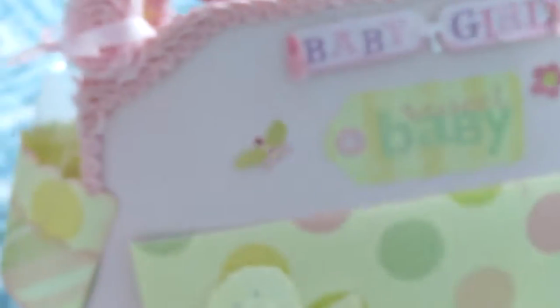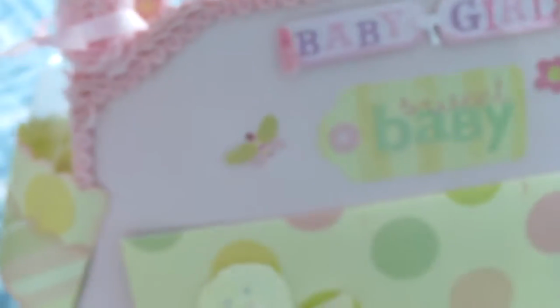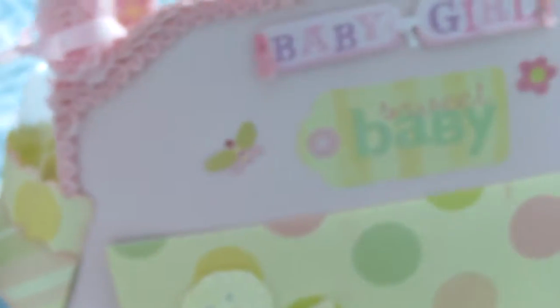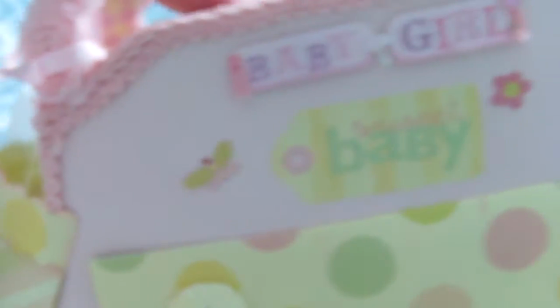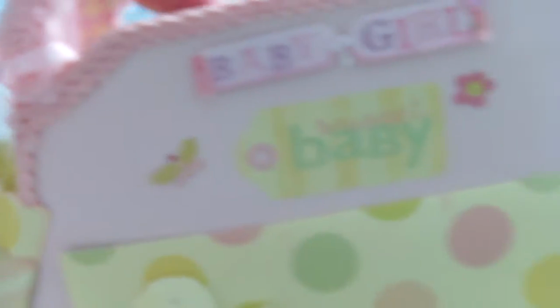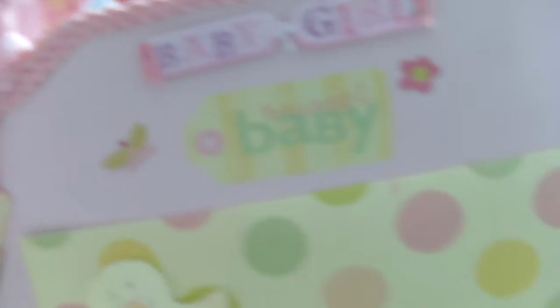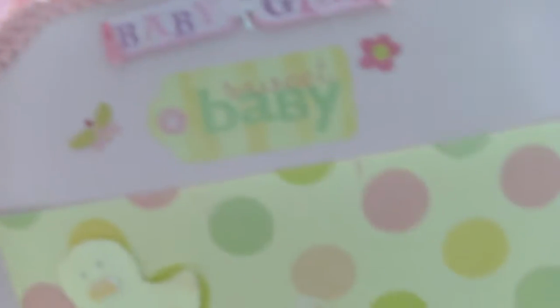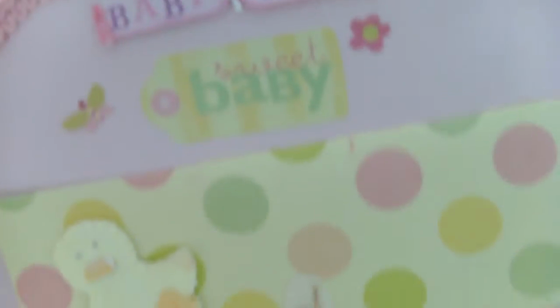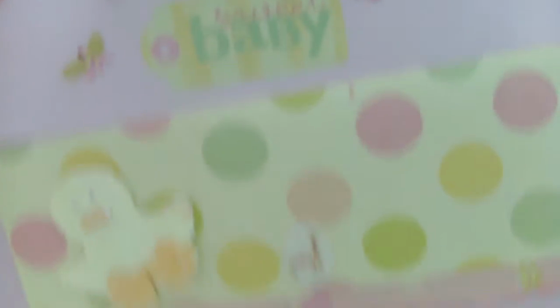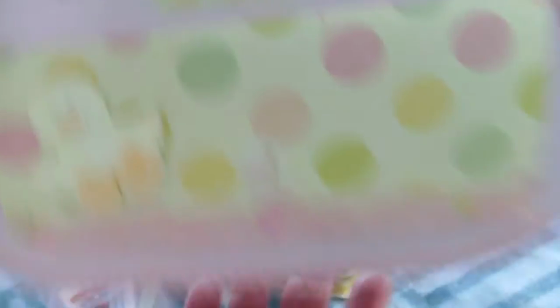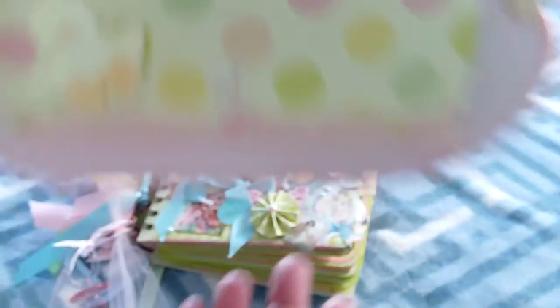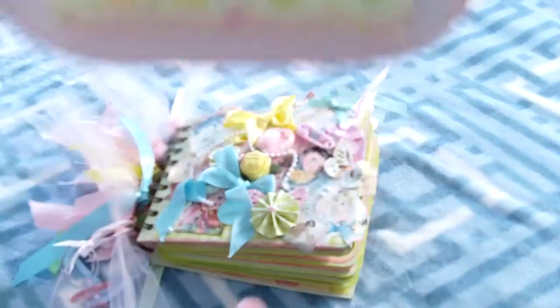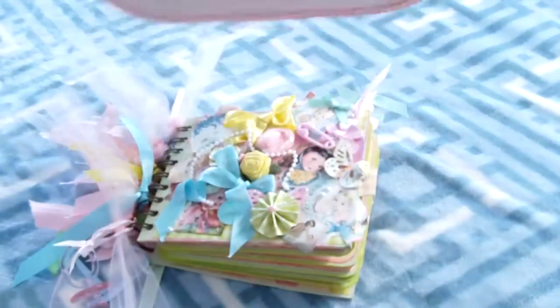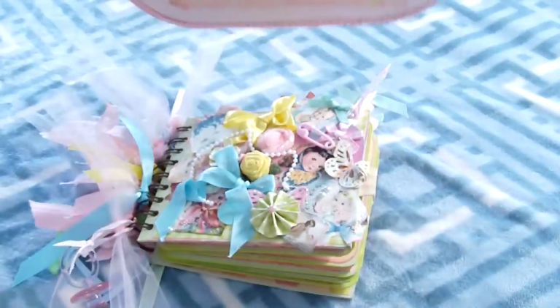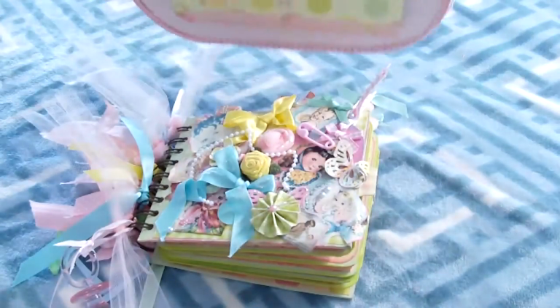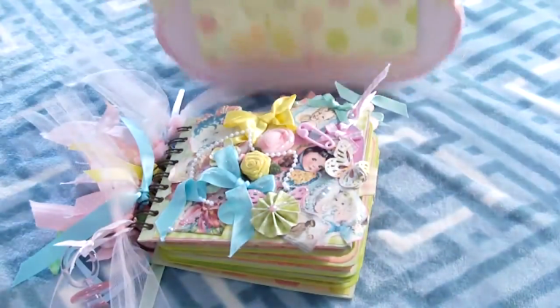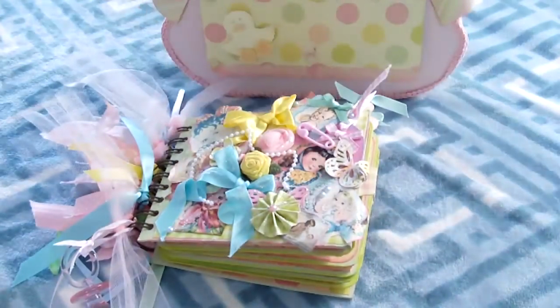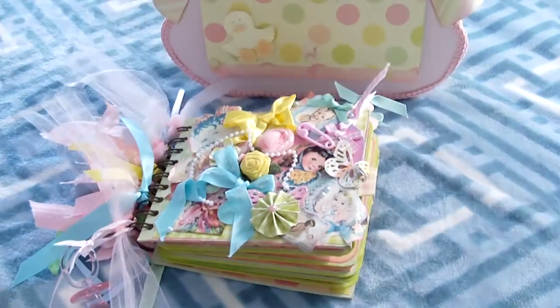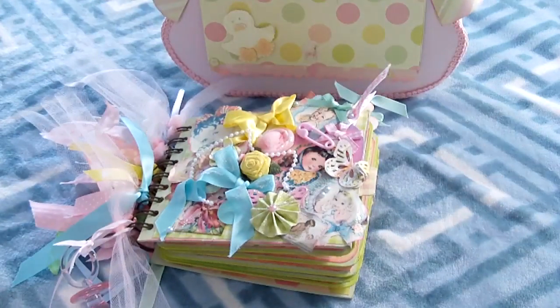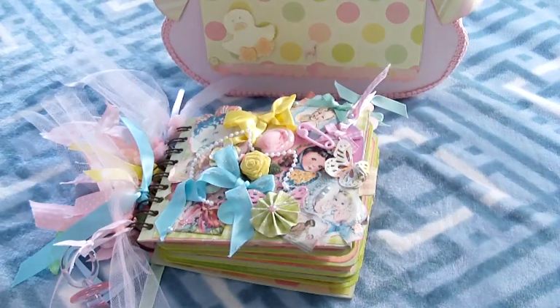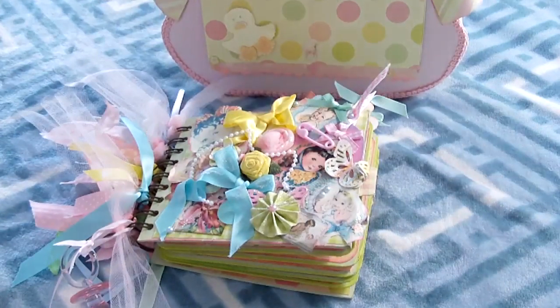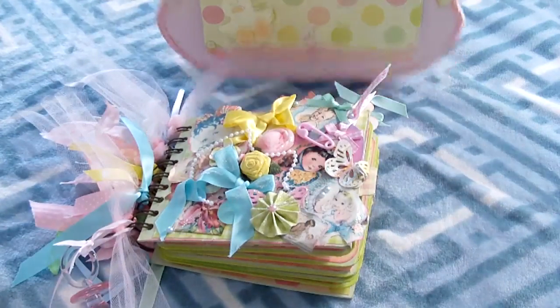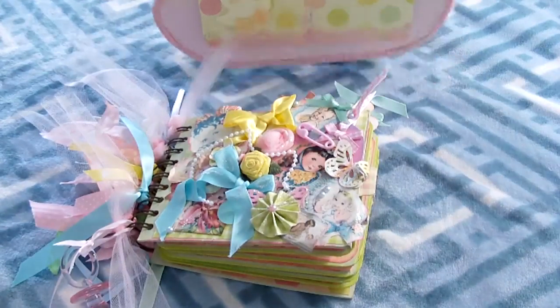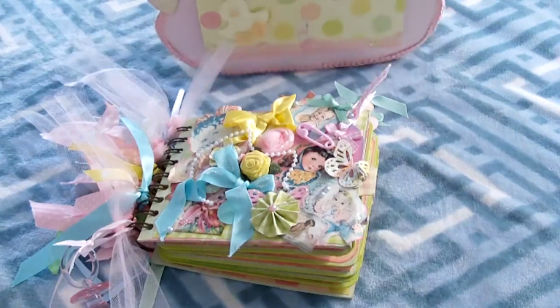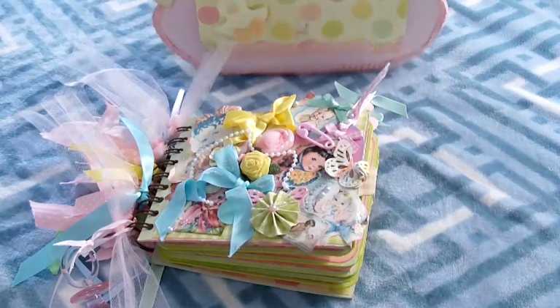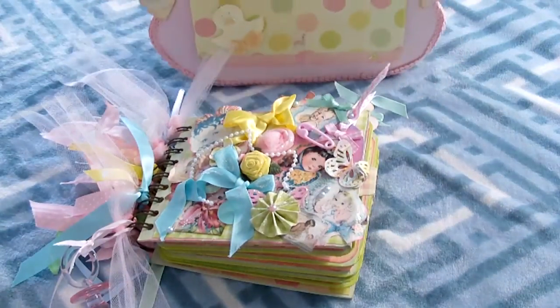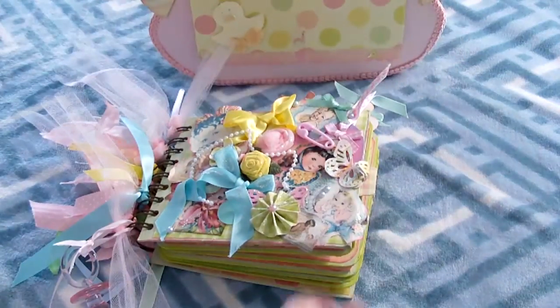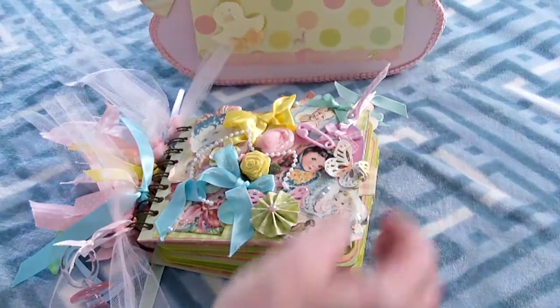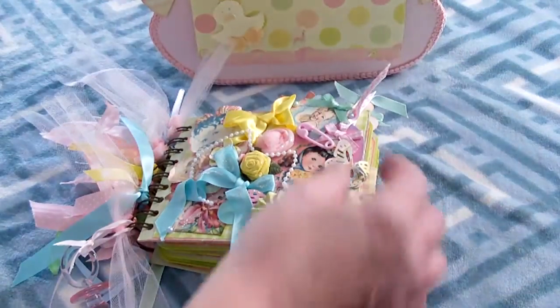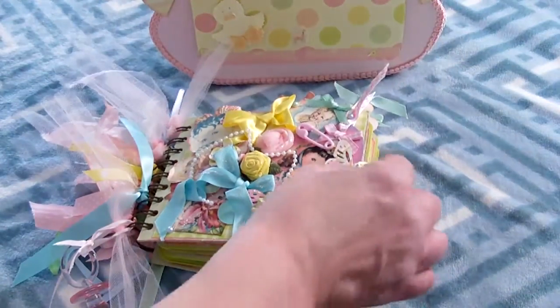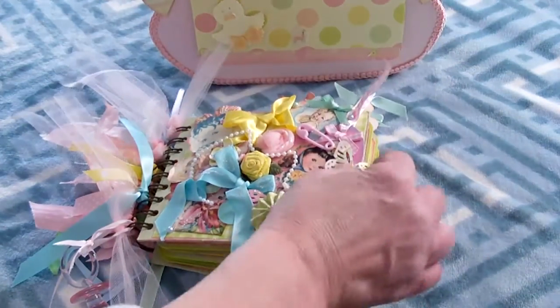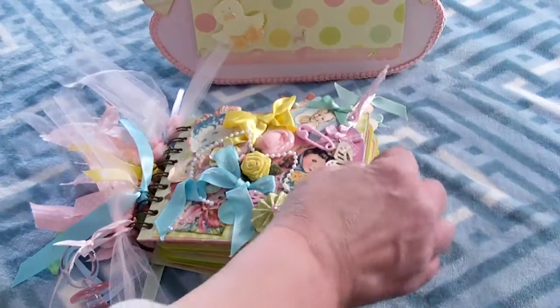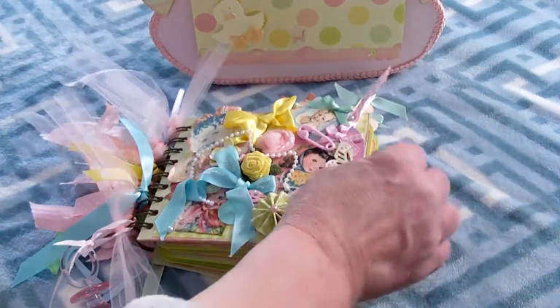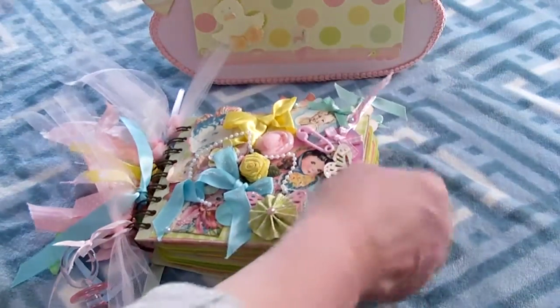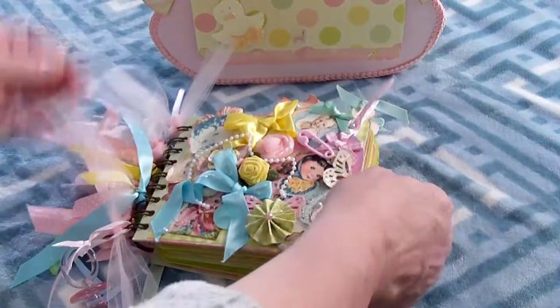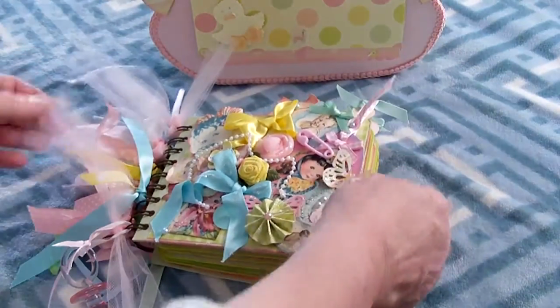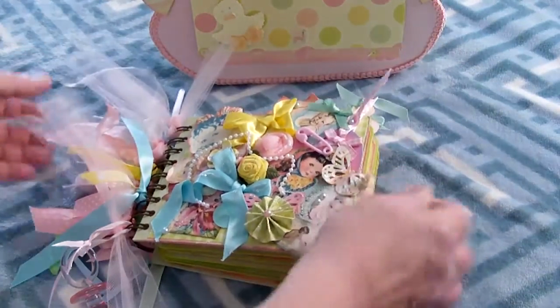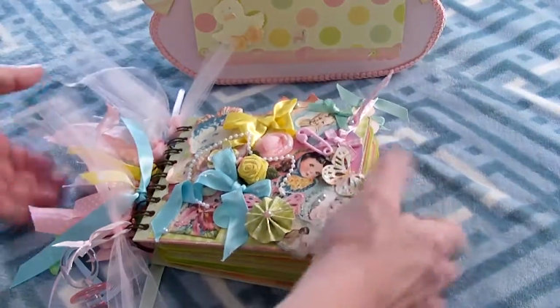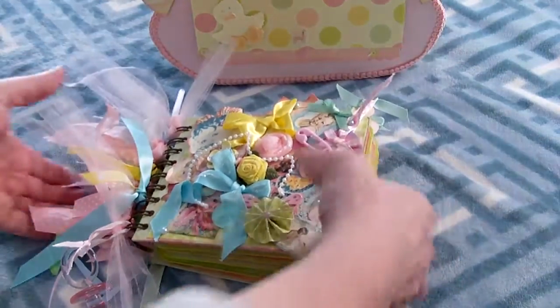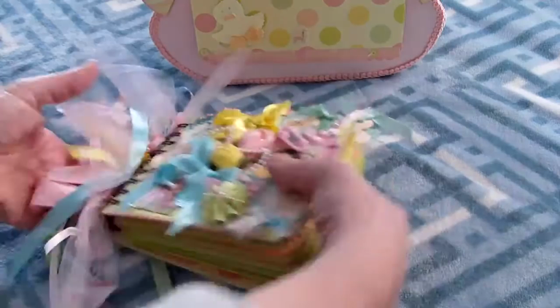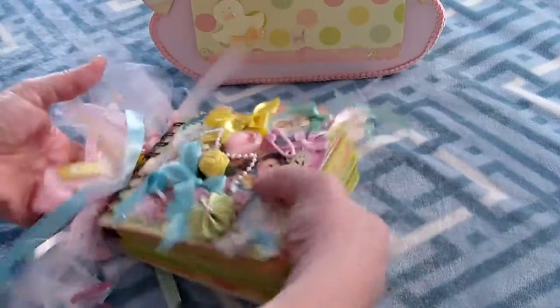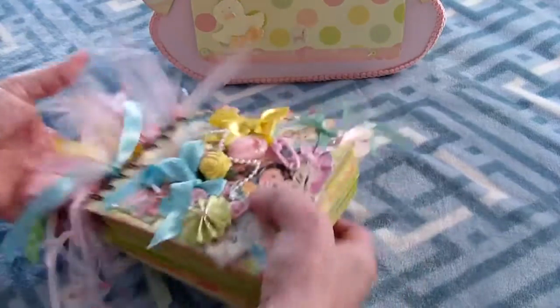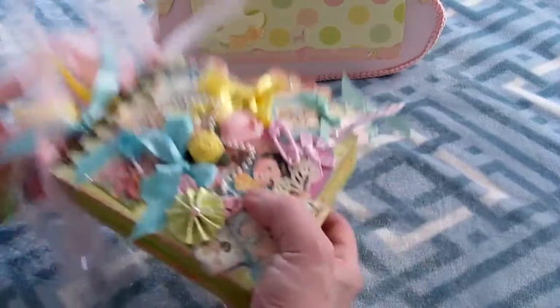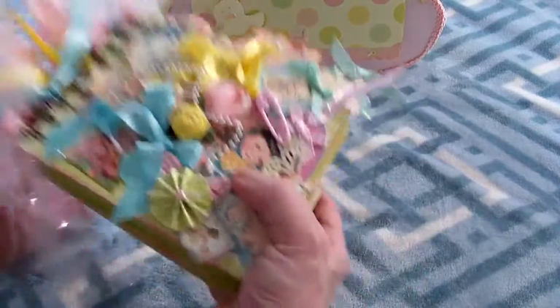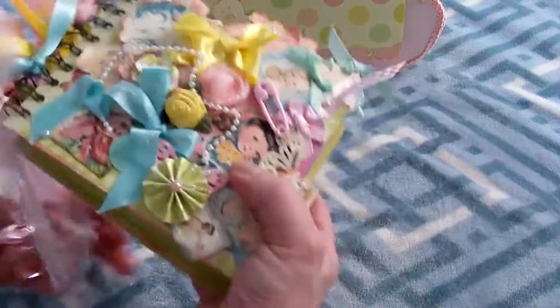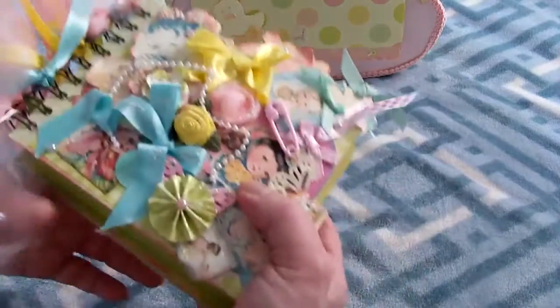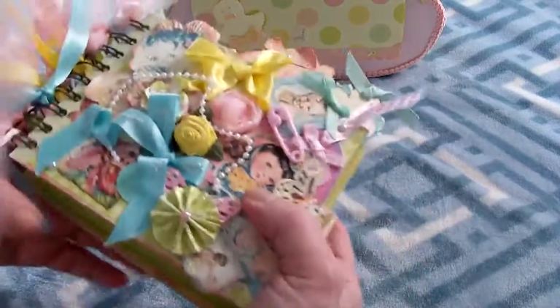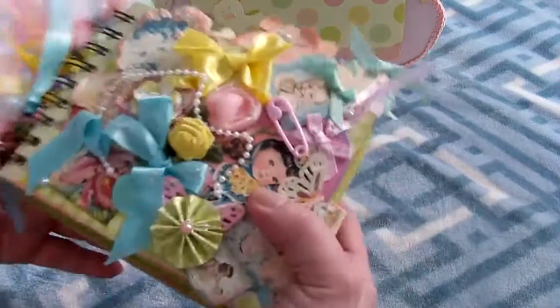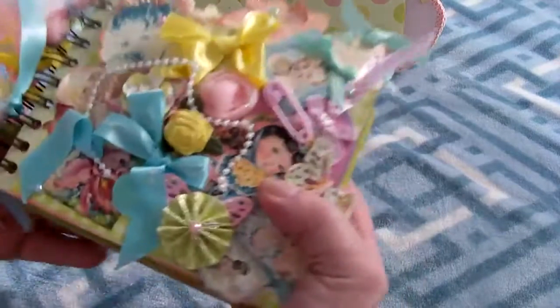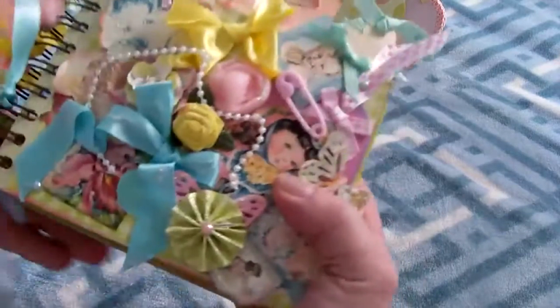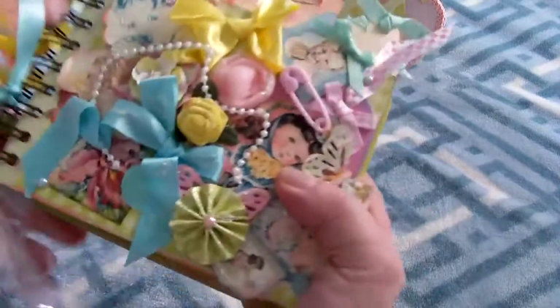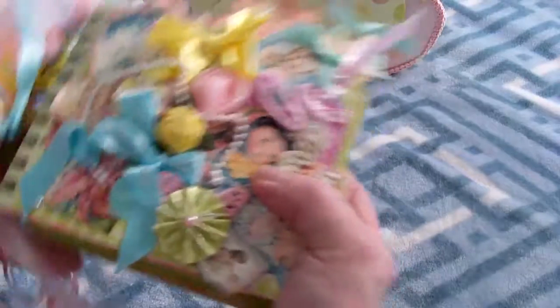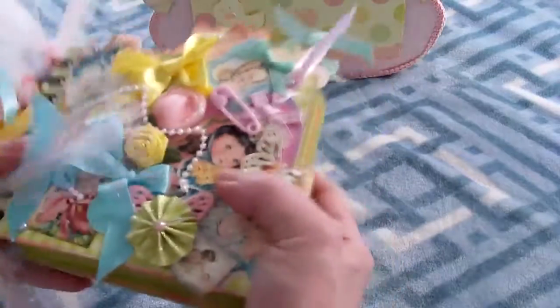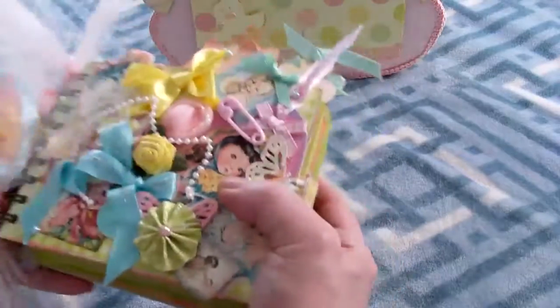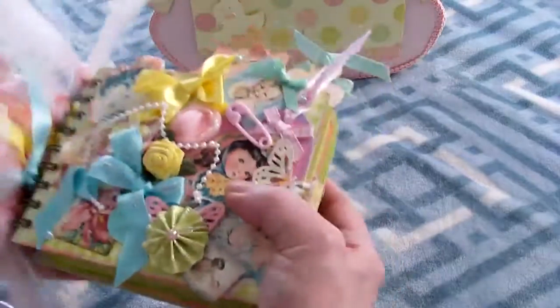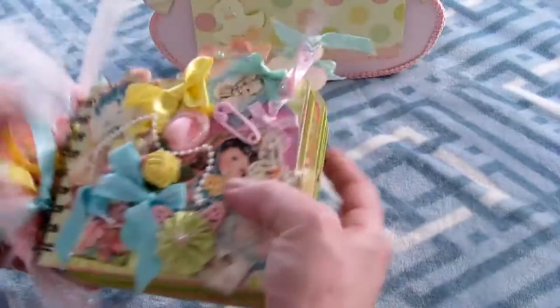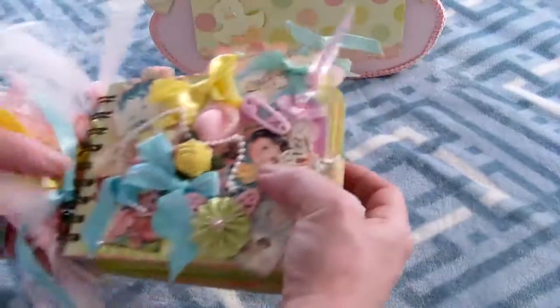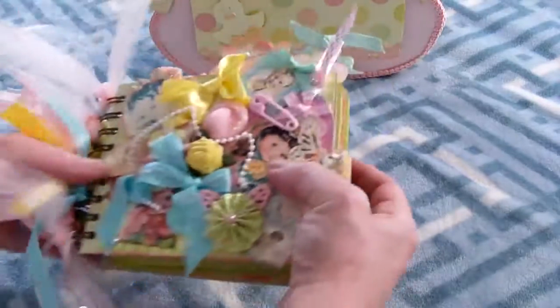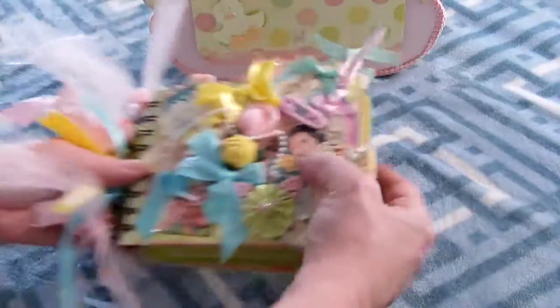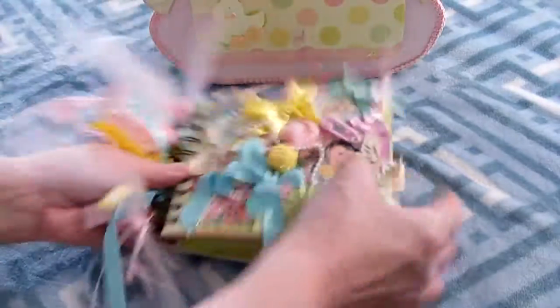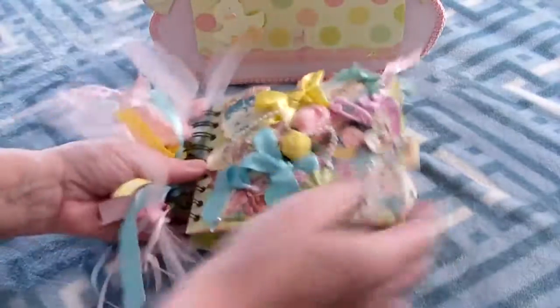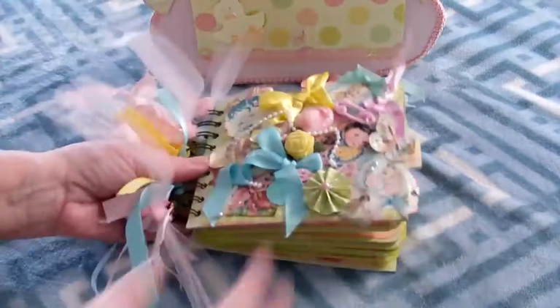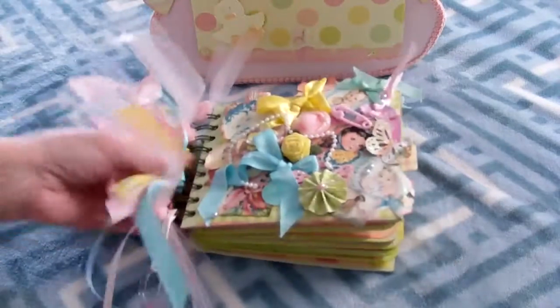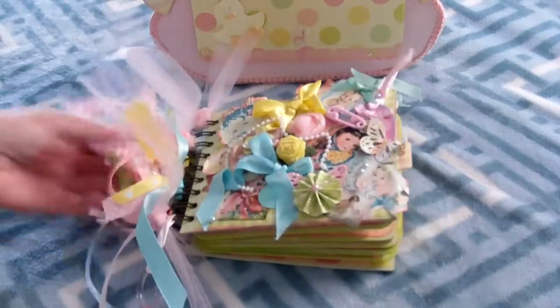And that's the whole thing! I'm going to give it to you when I see you. Bye!